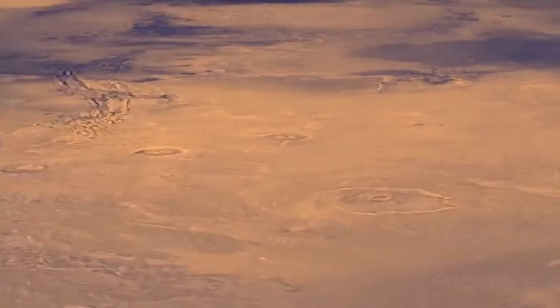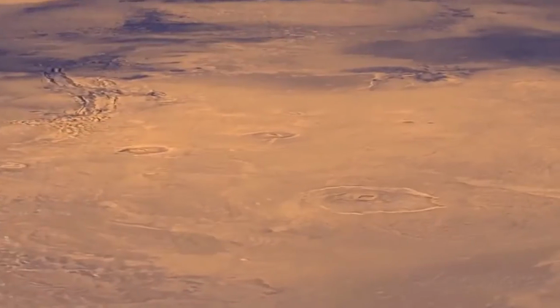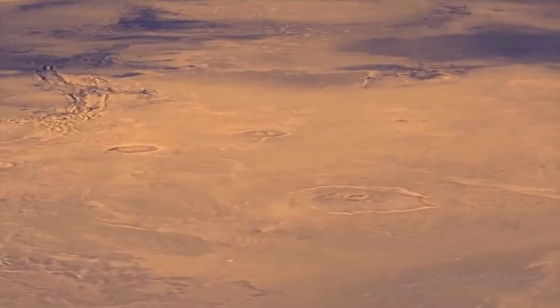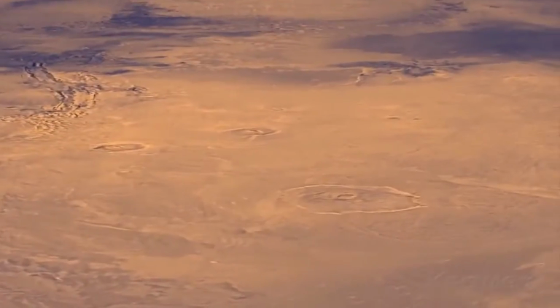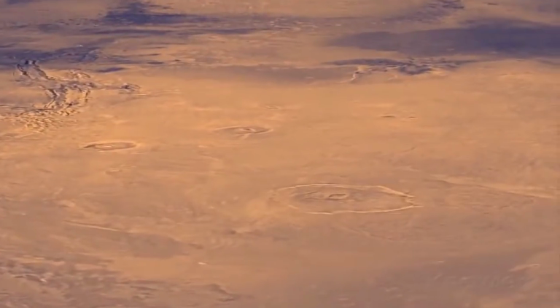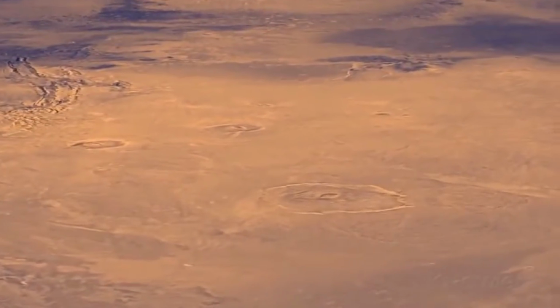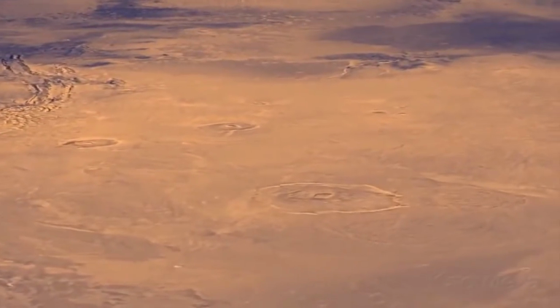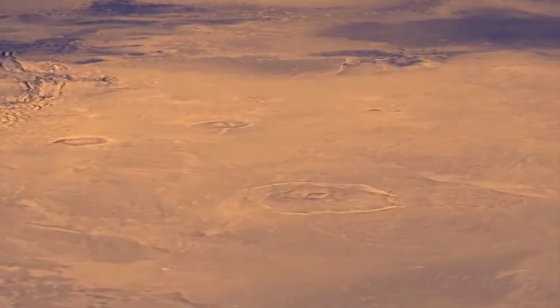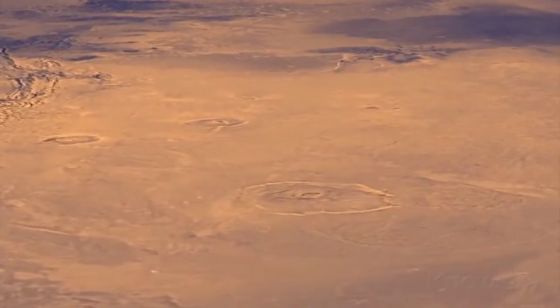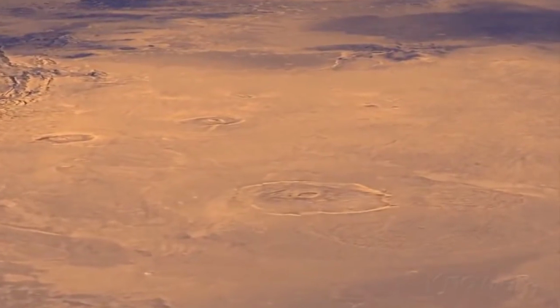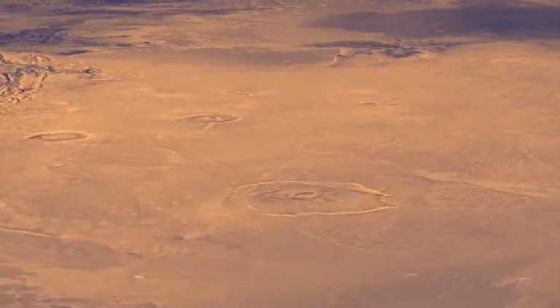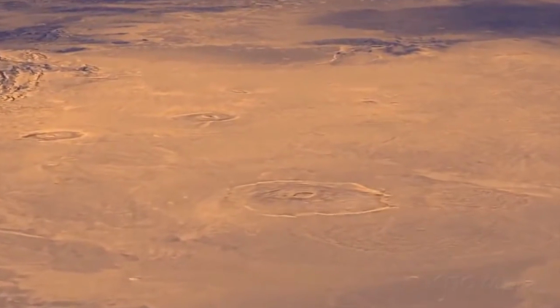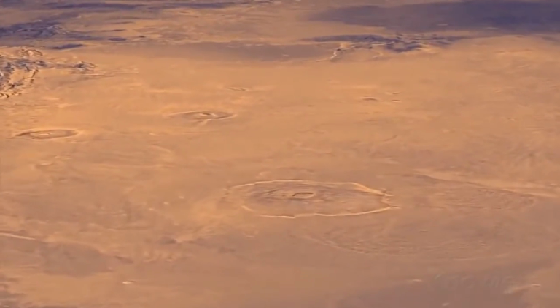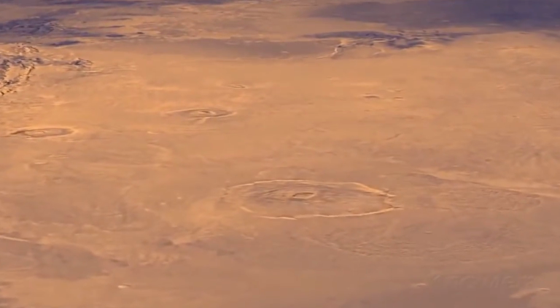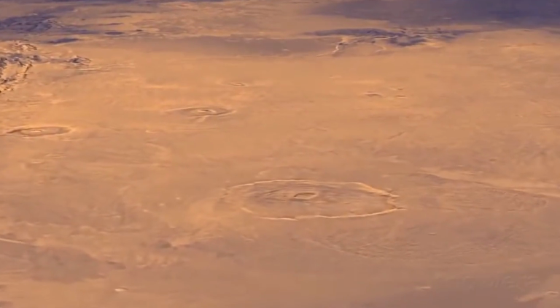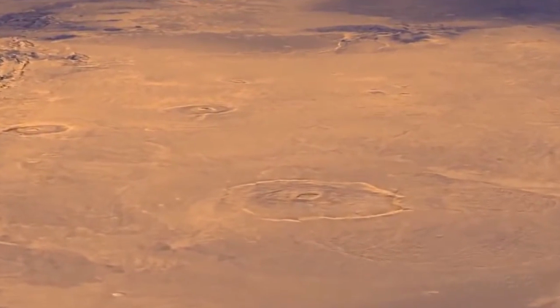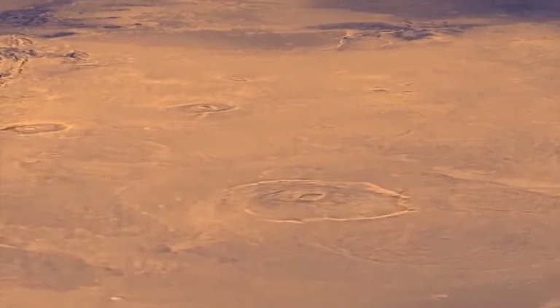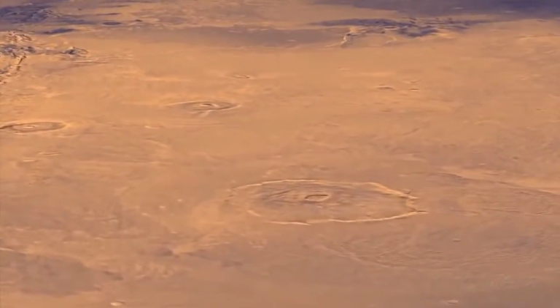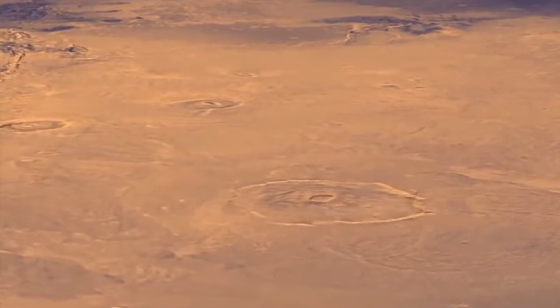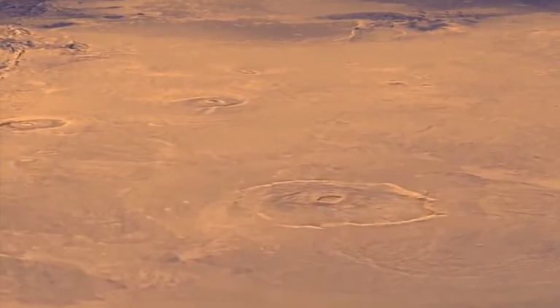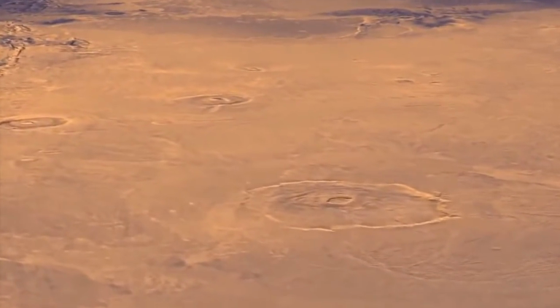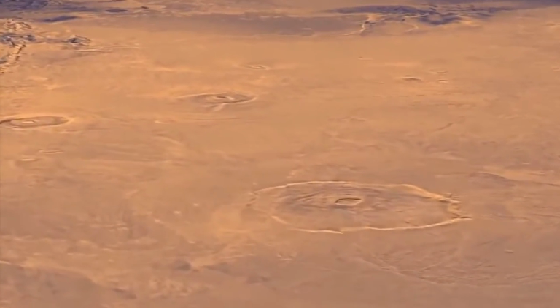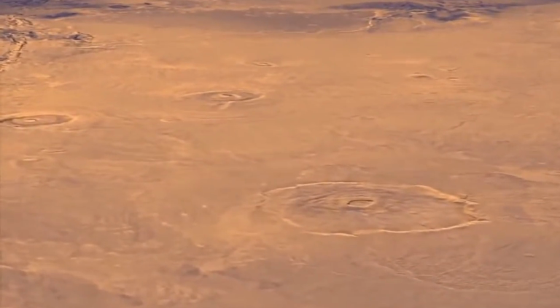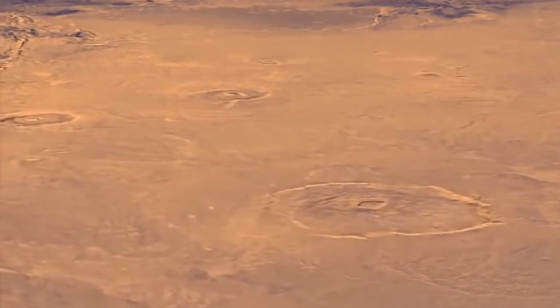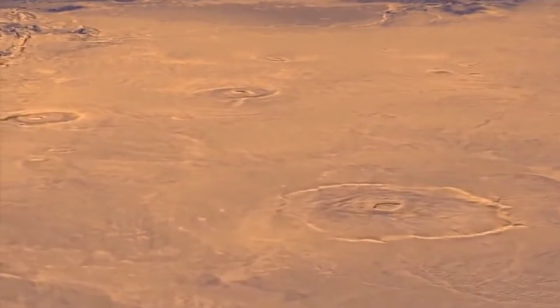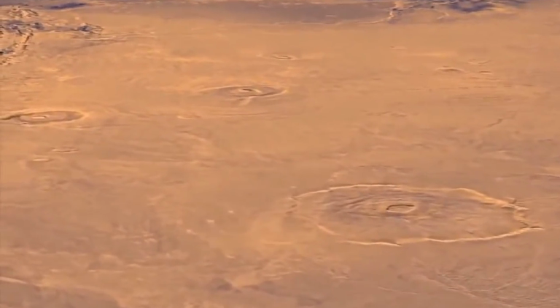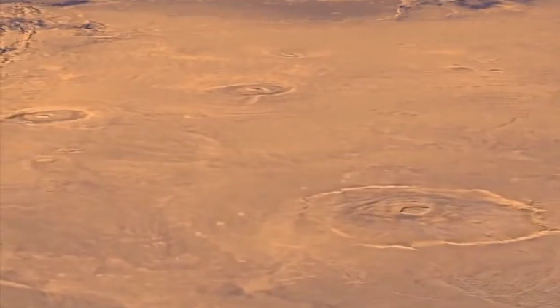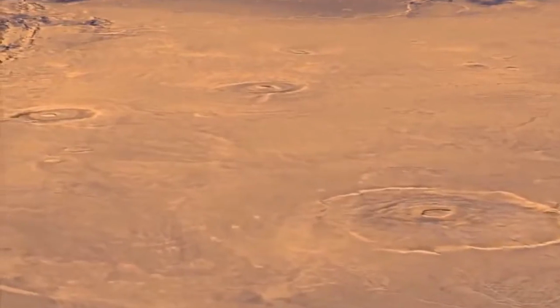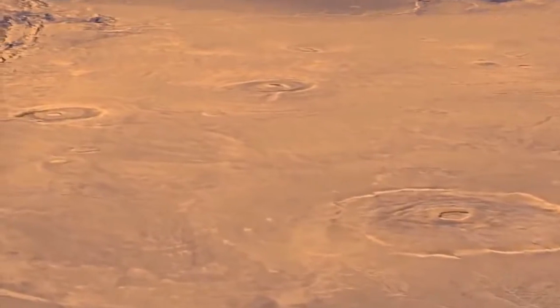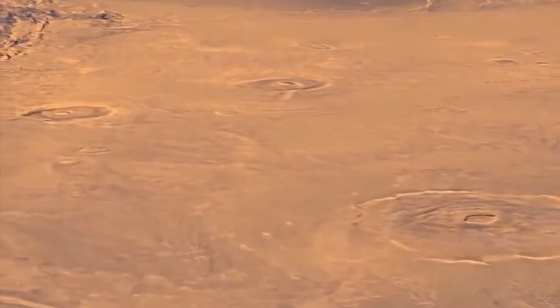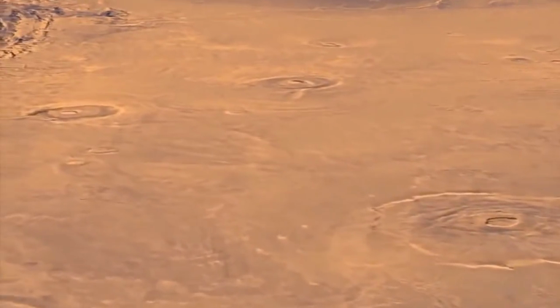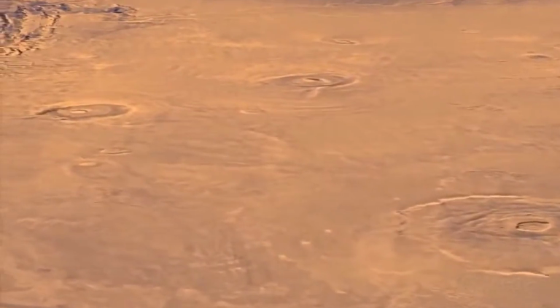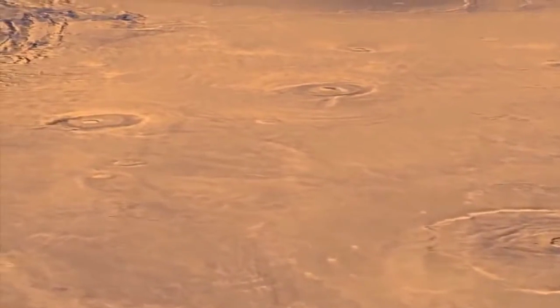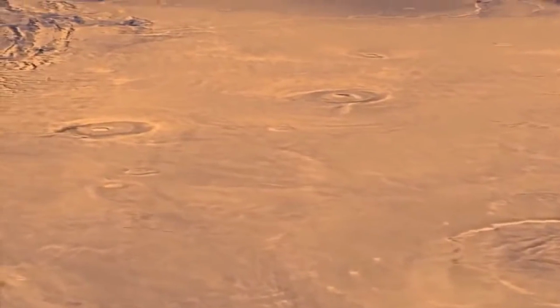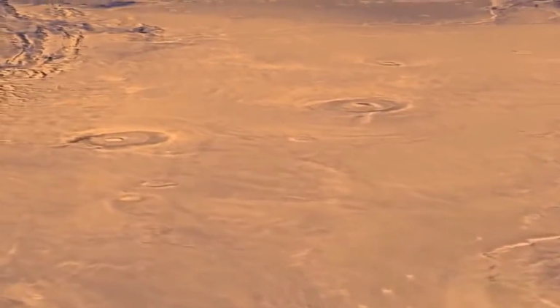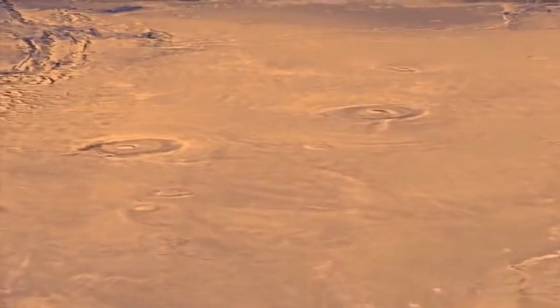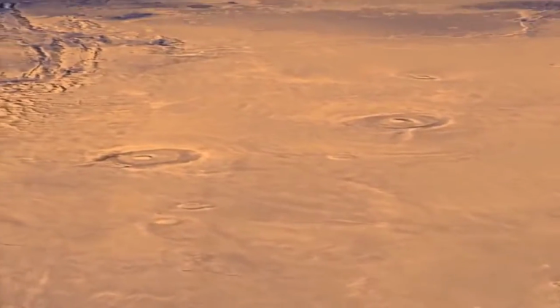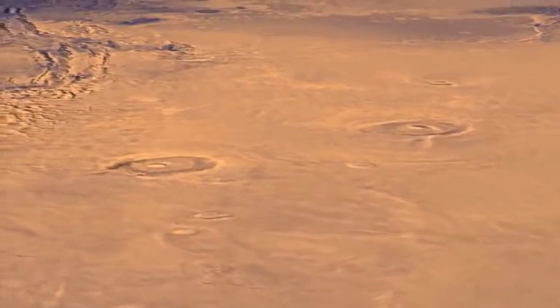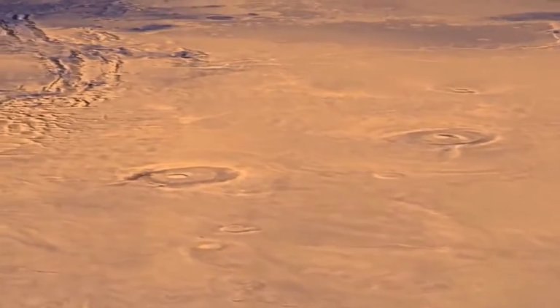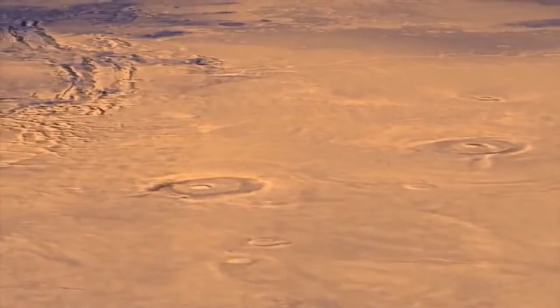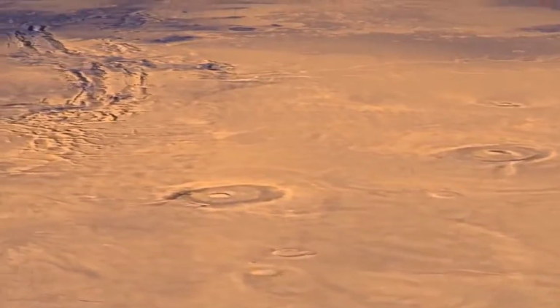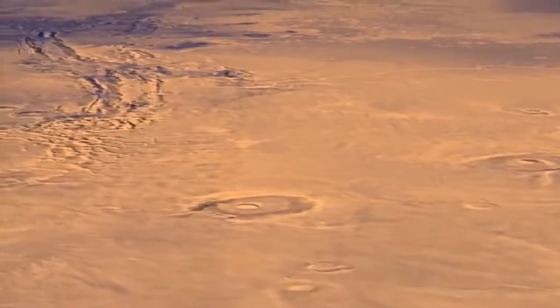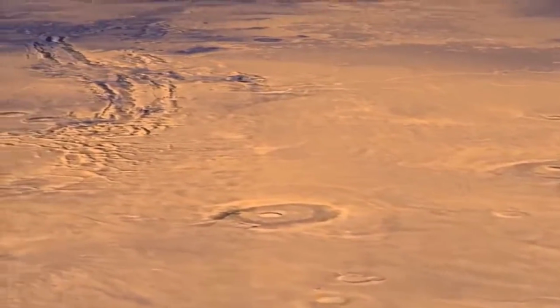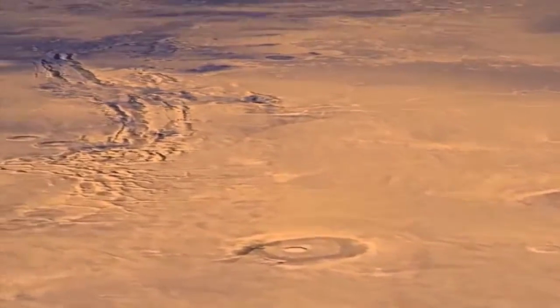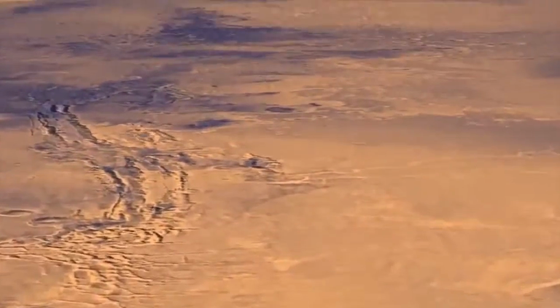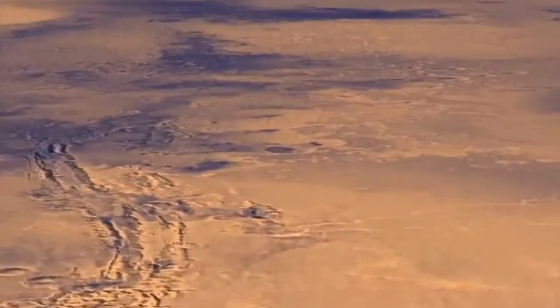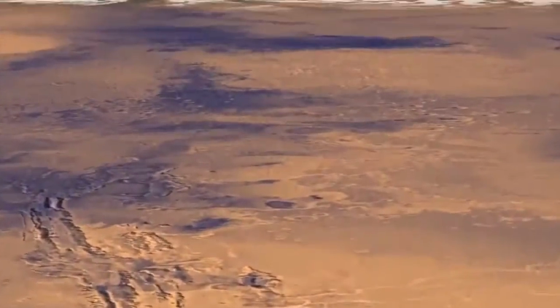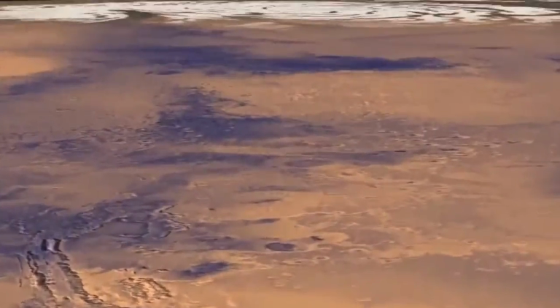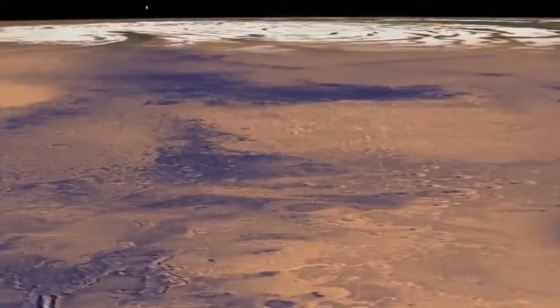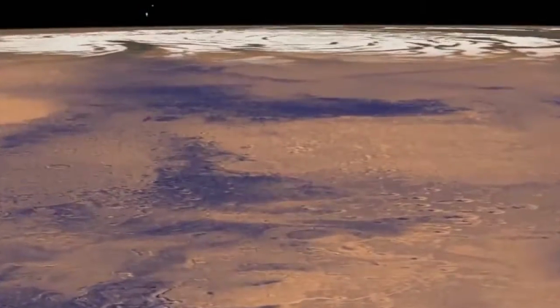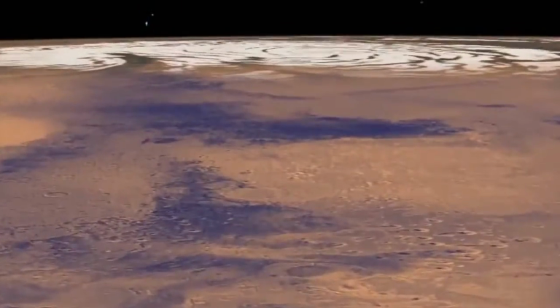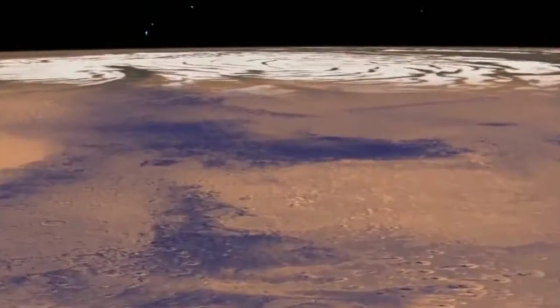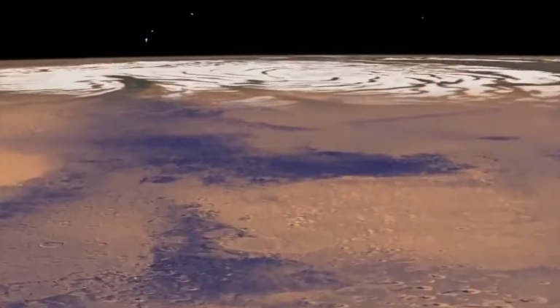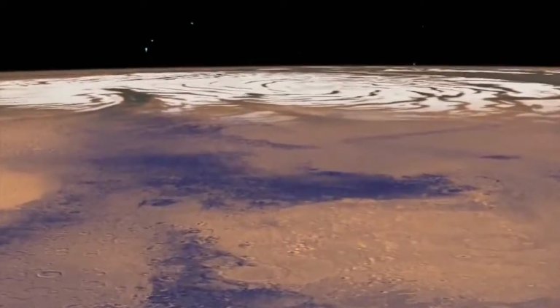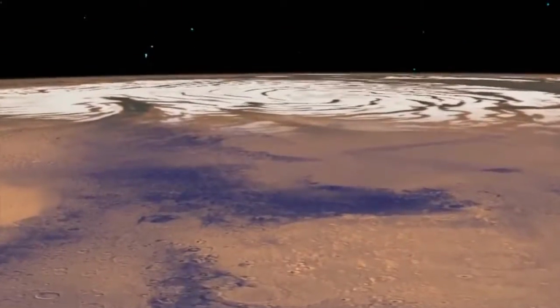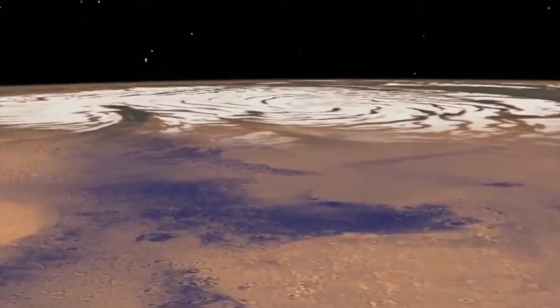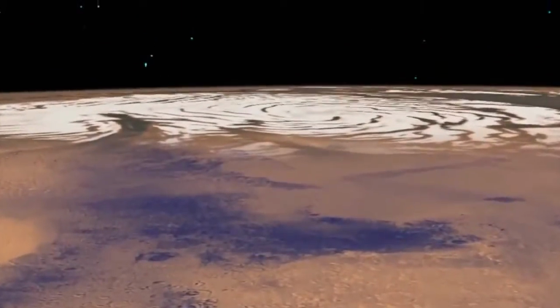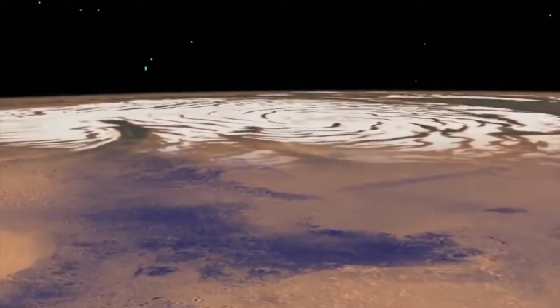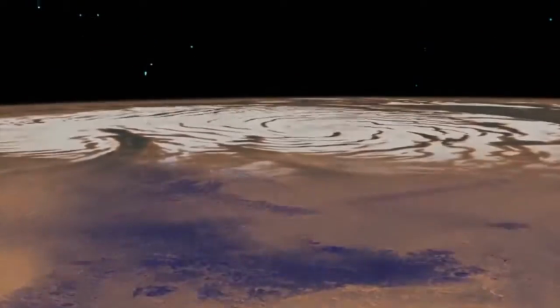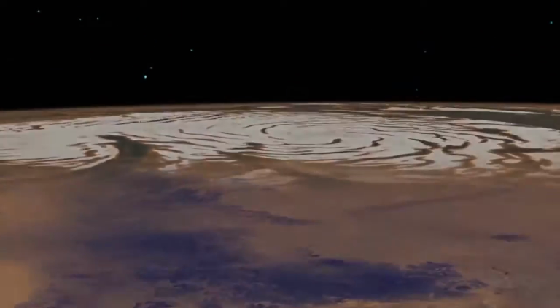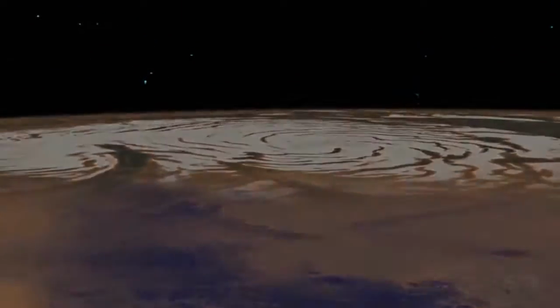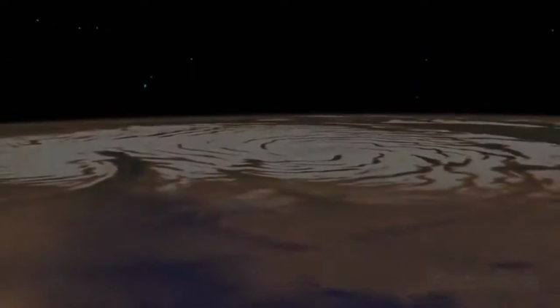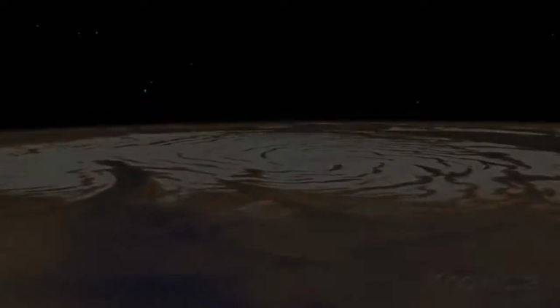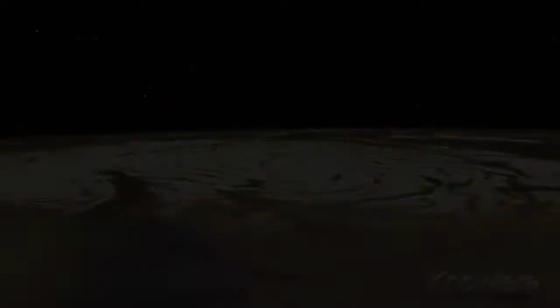Mars has impact craters similar to our Moon, and surface features not unlike the volcanoes, valleys, deserts and polar ice caps of Earth.